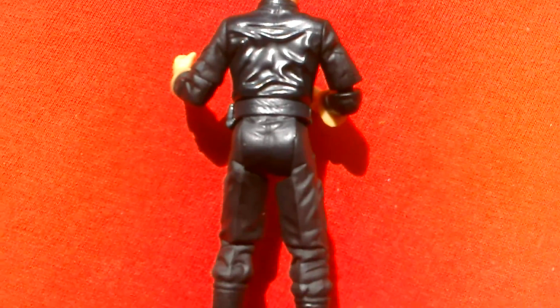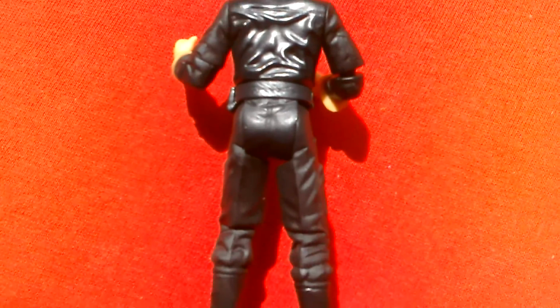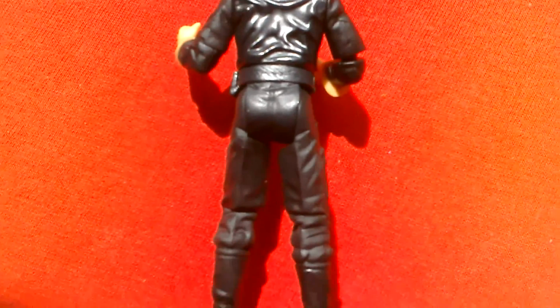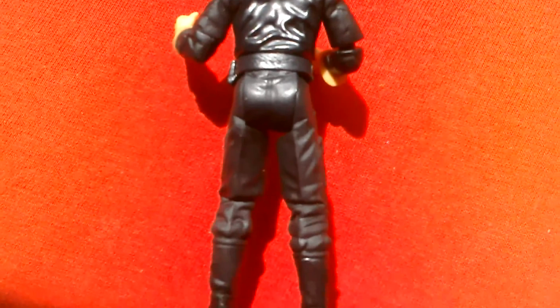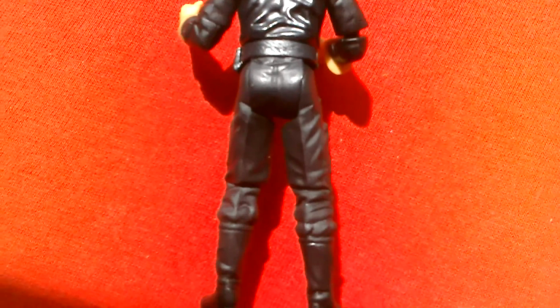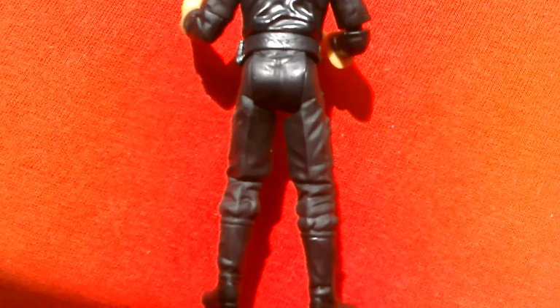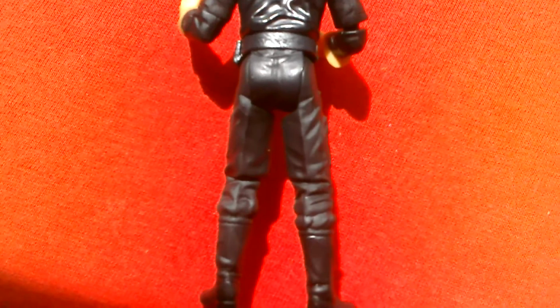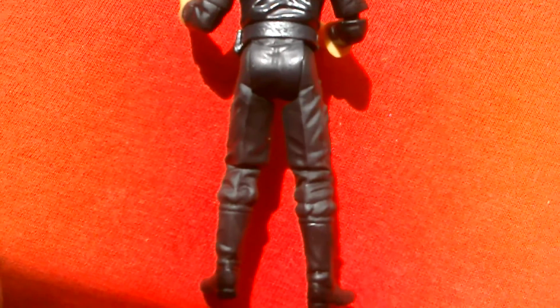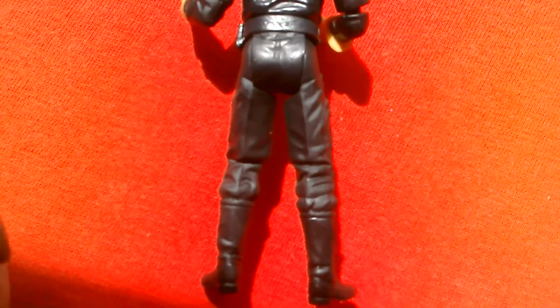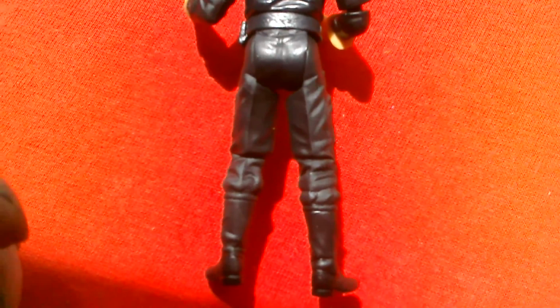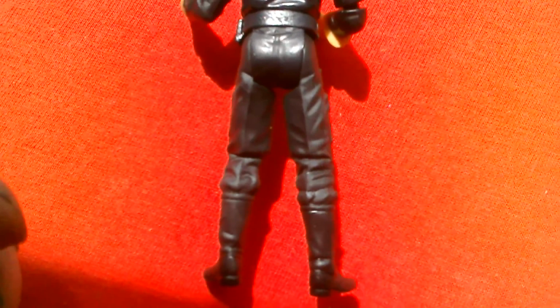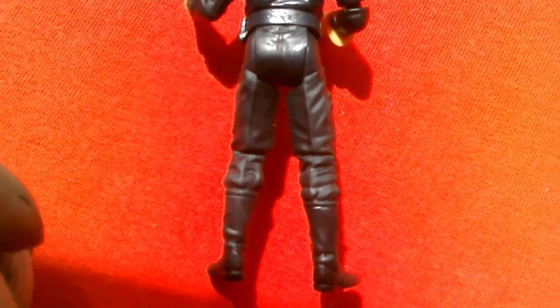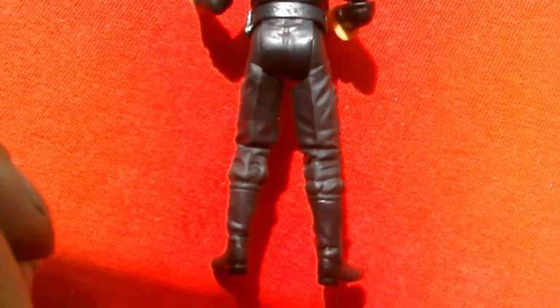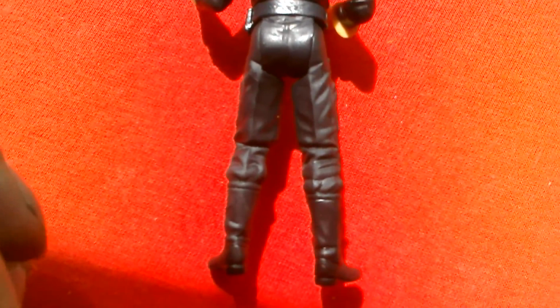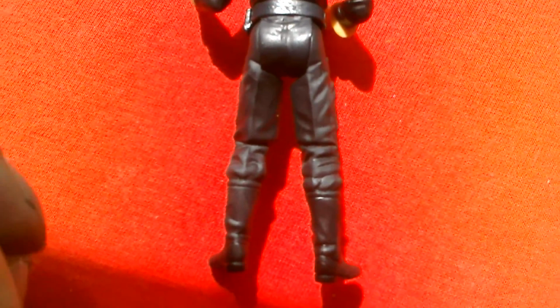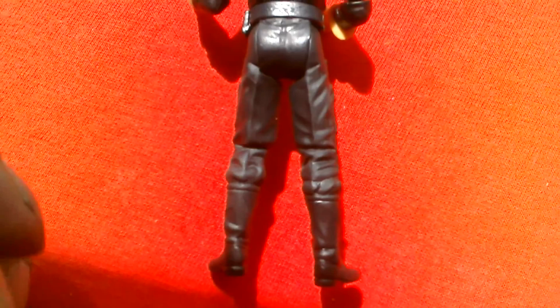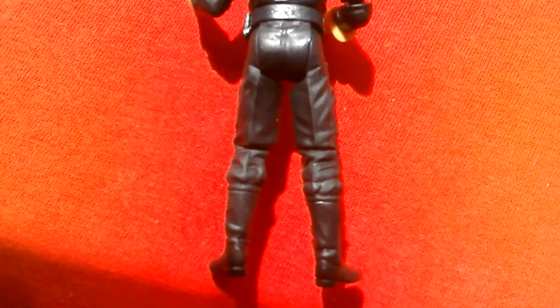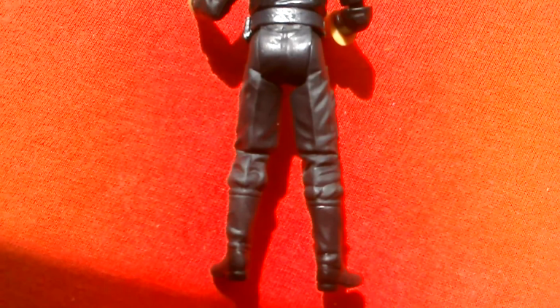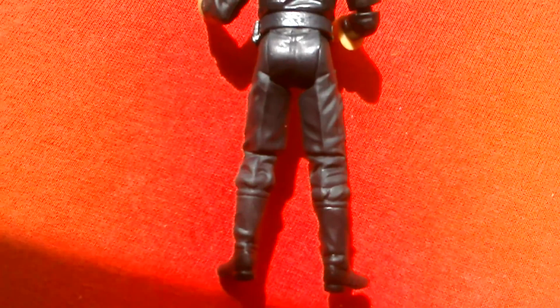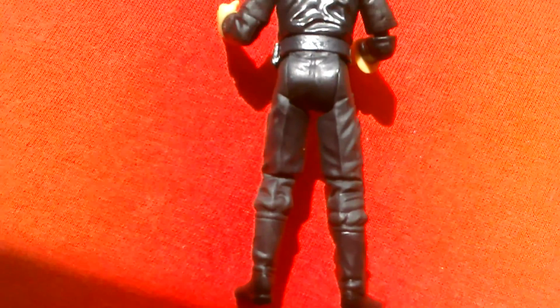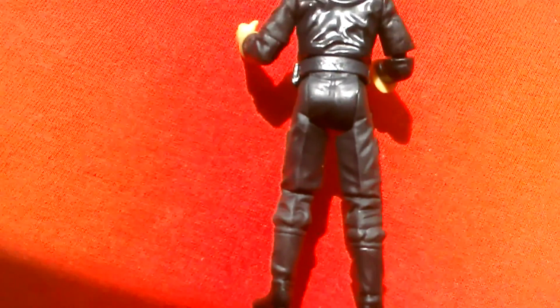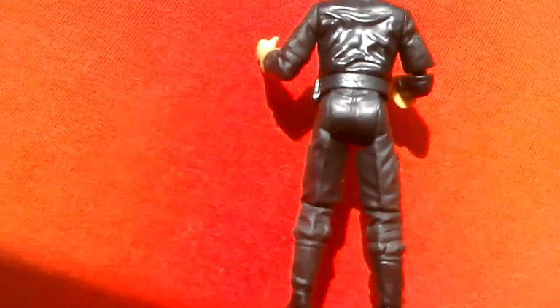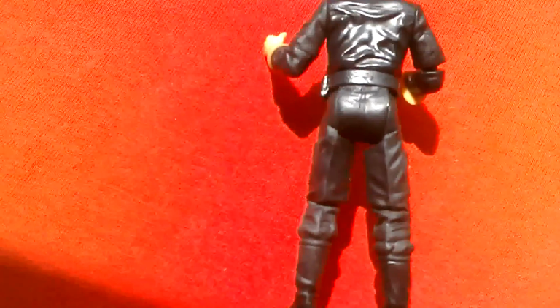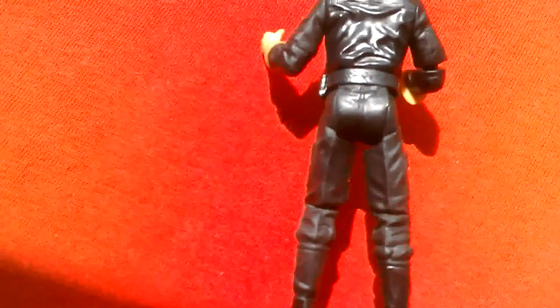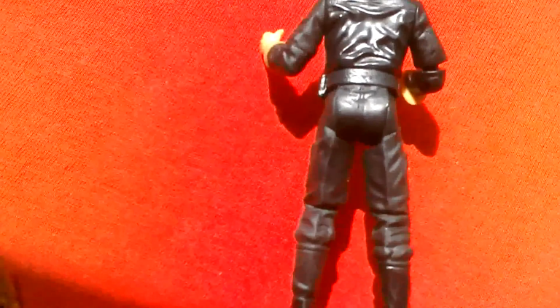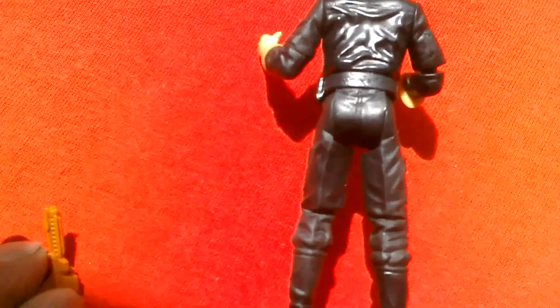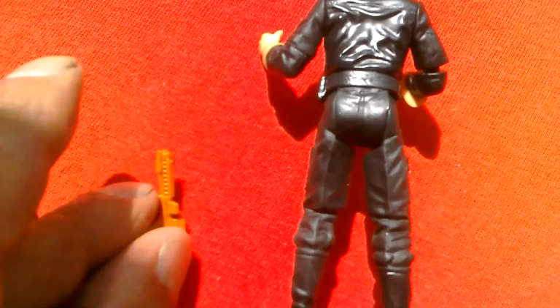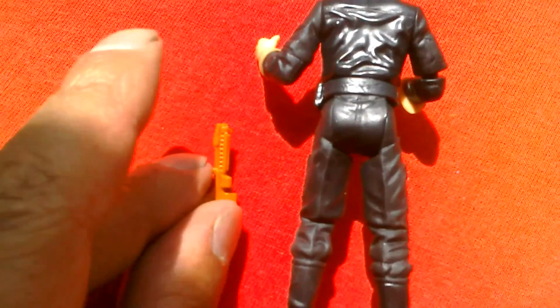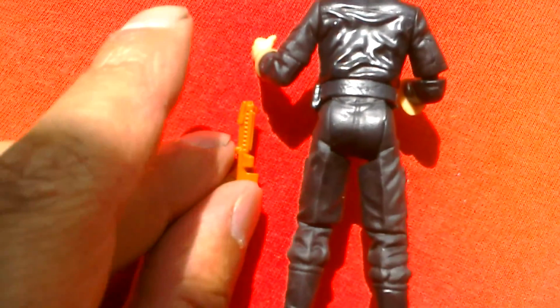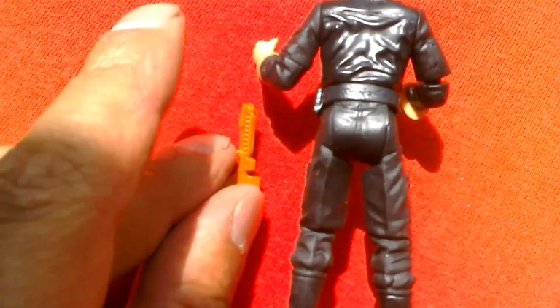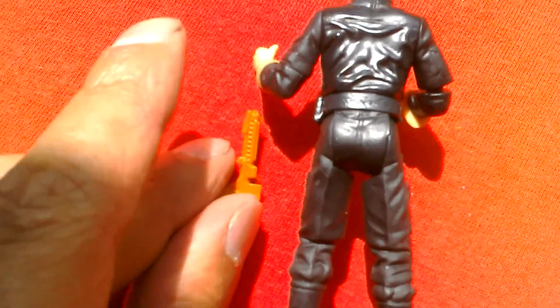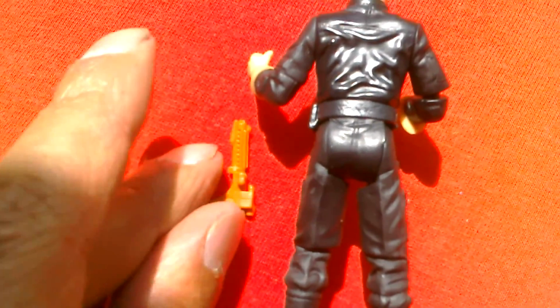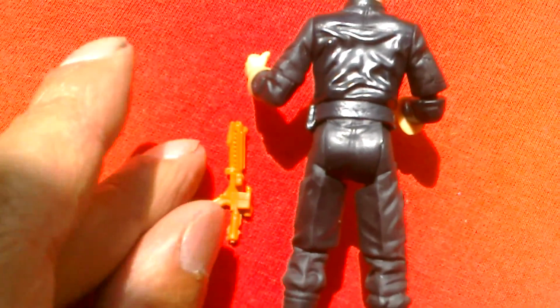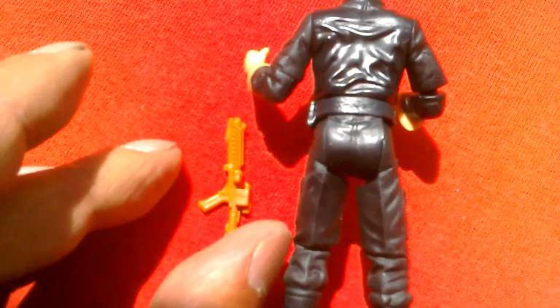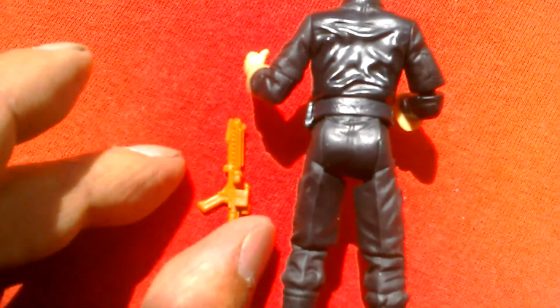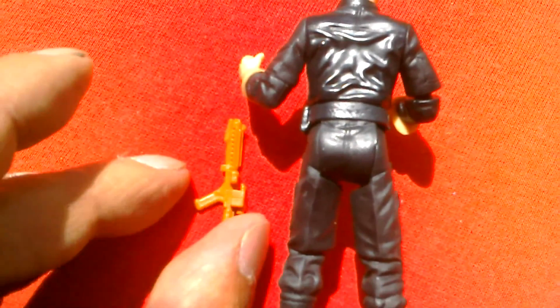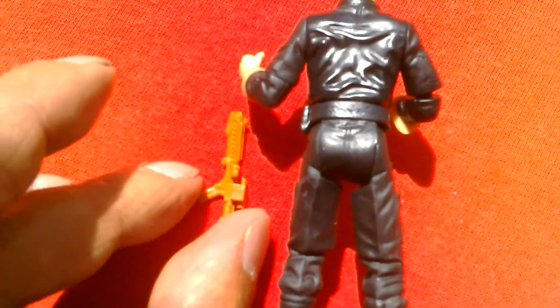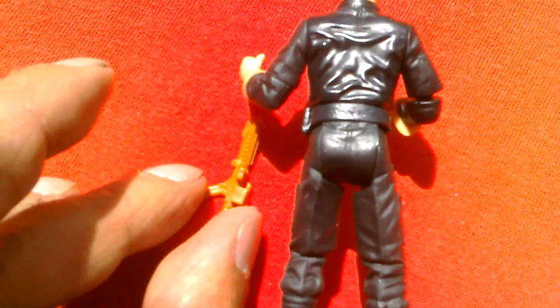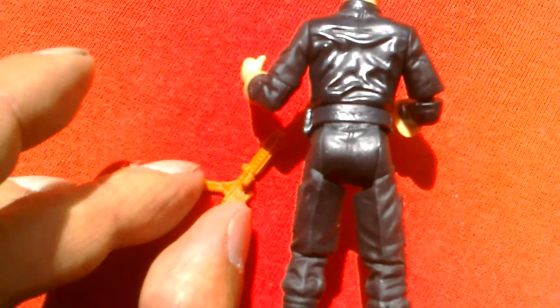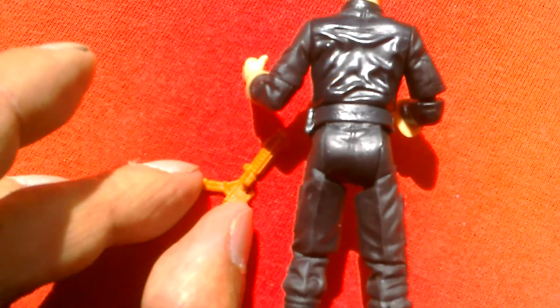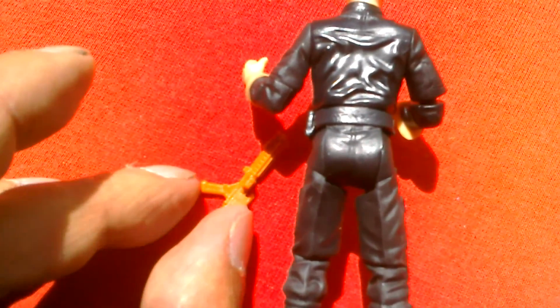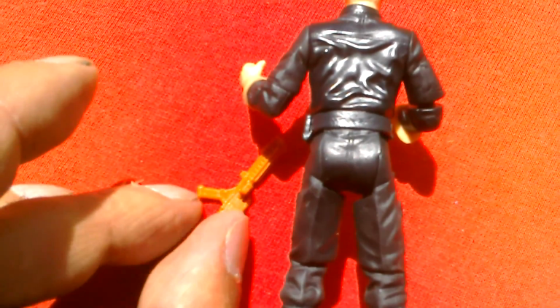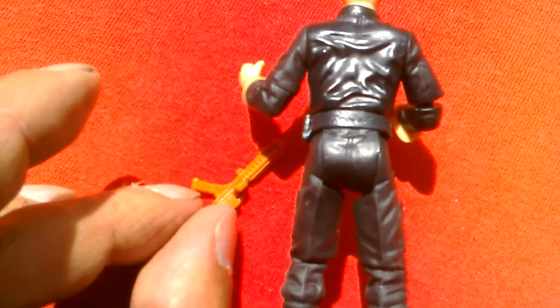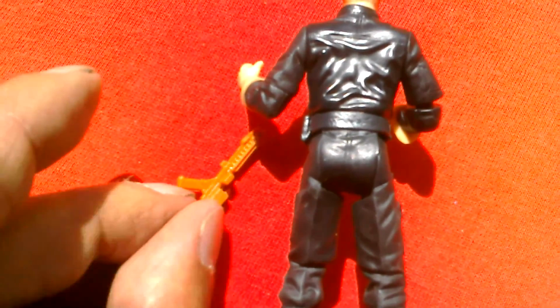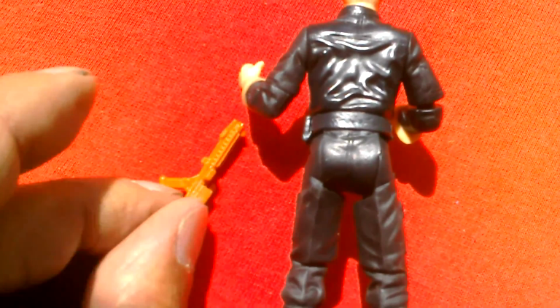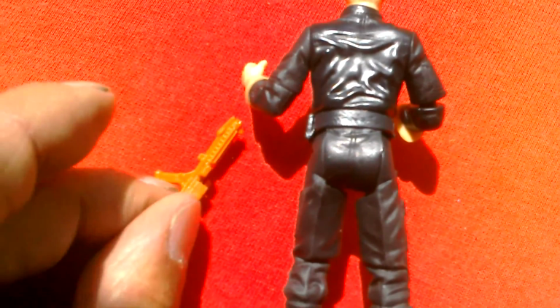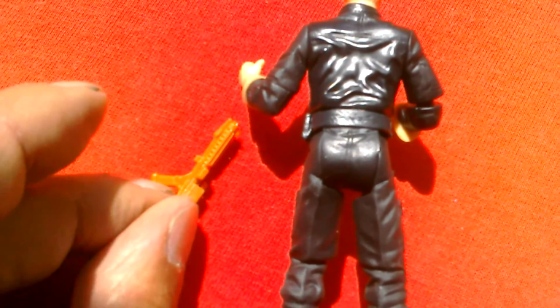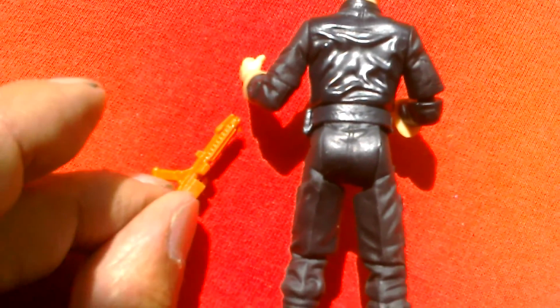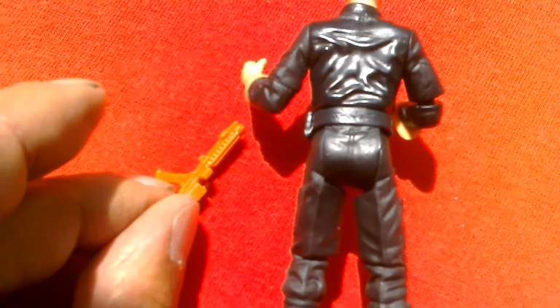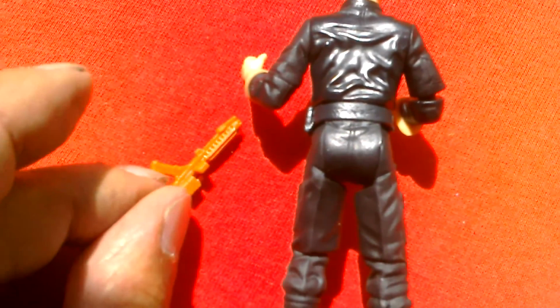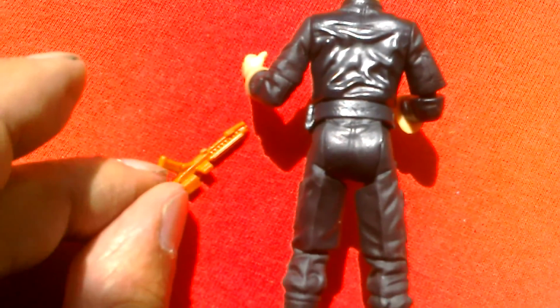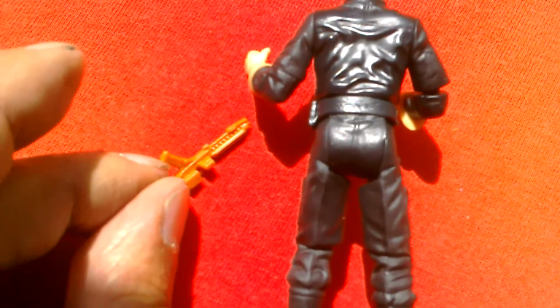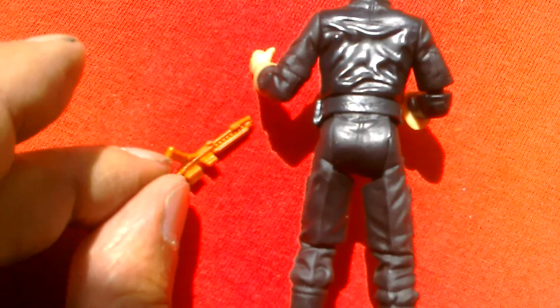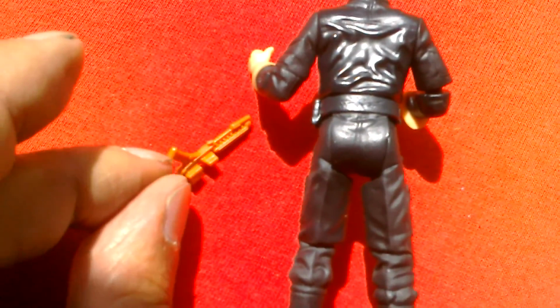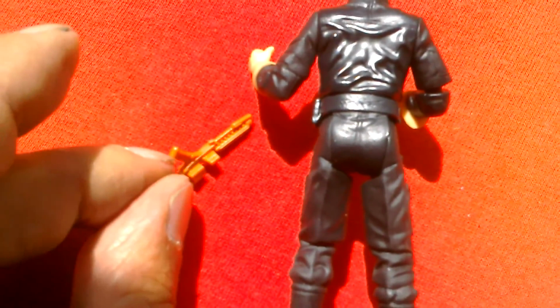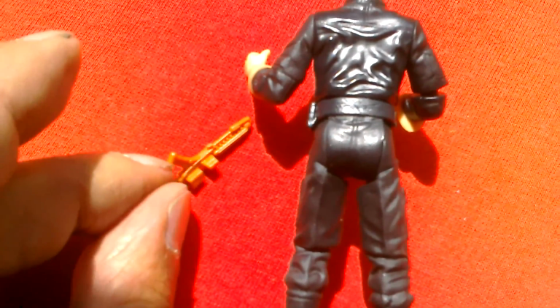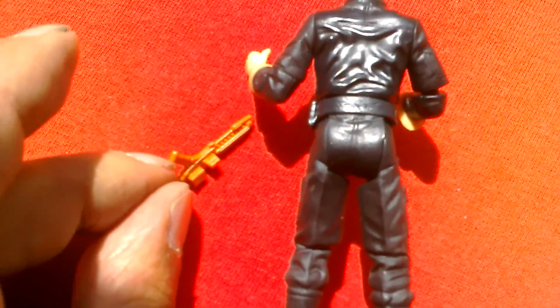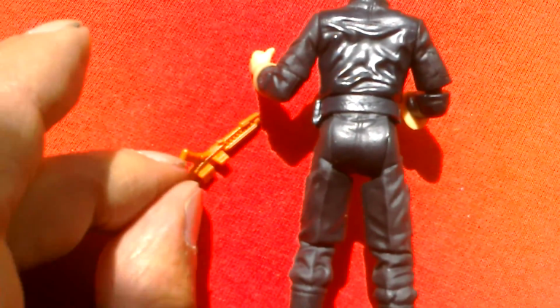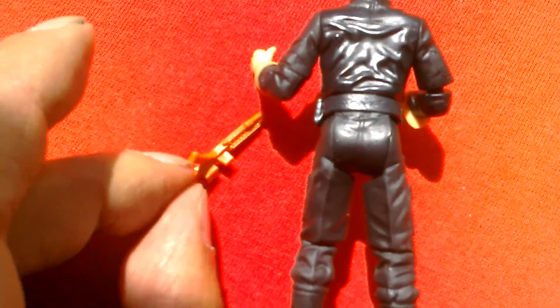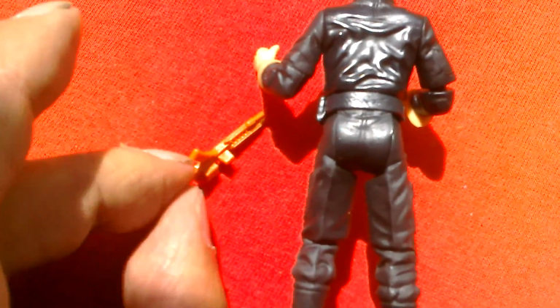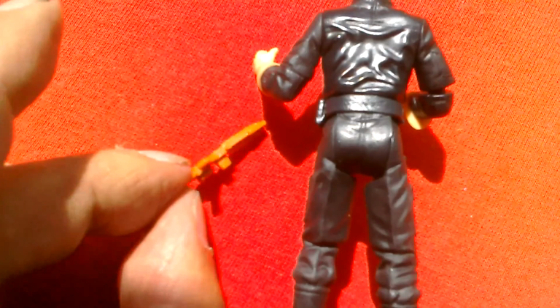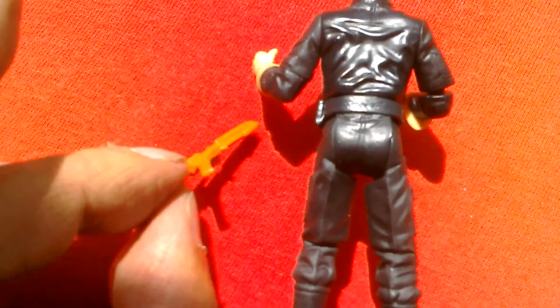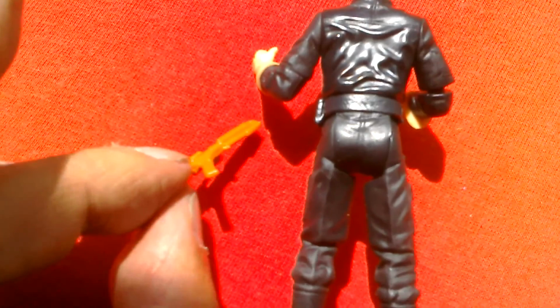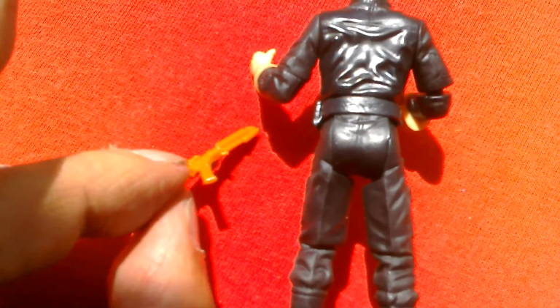These are getting increasingly pricey now. Especially if they're graded, they go for about 300 to 400 quid — so really expensive now.